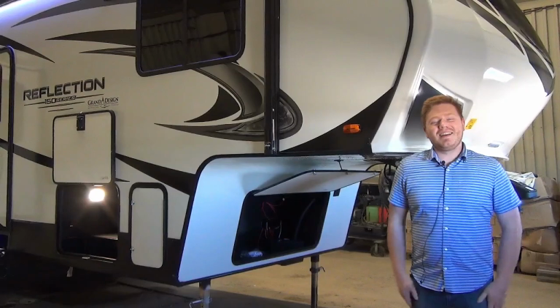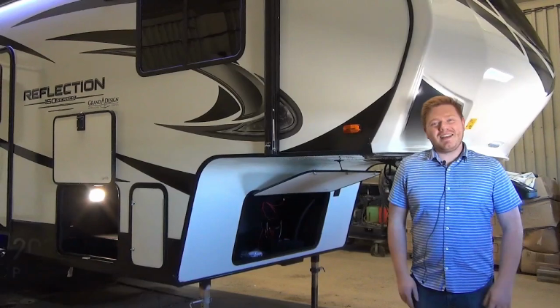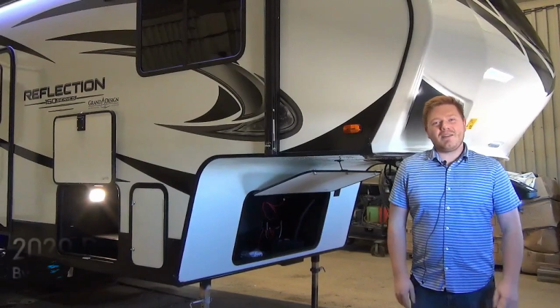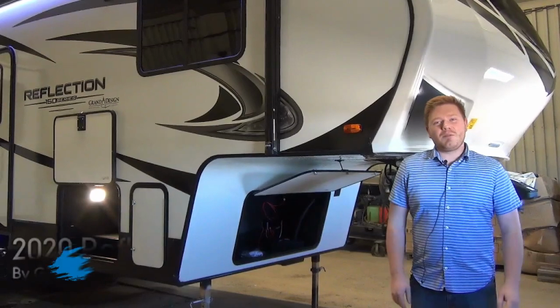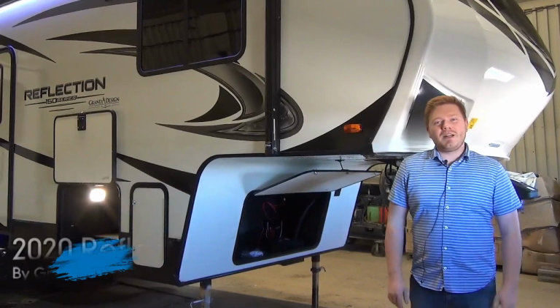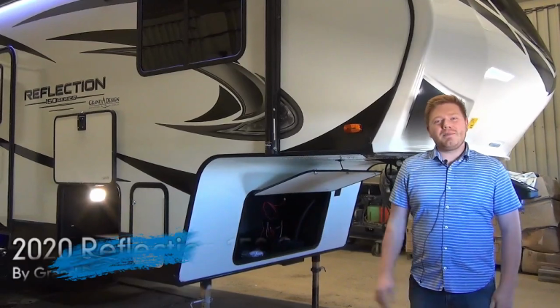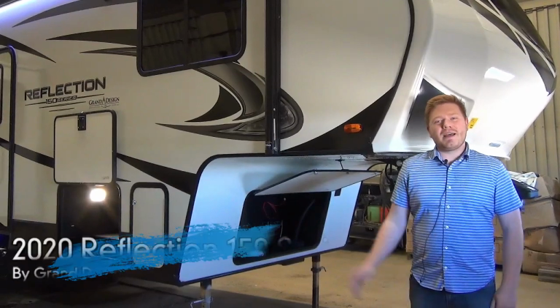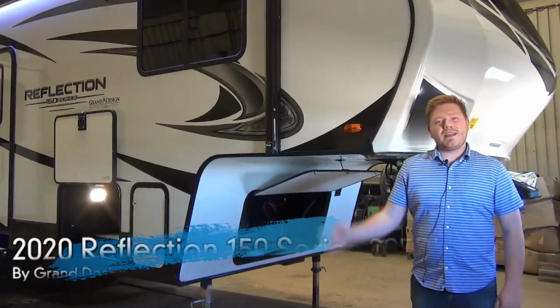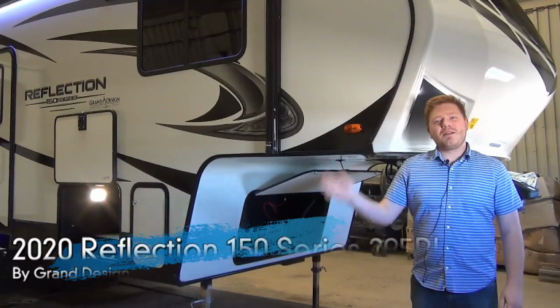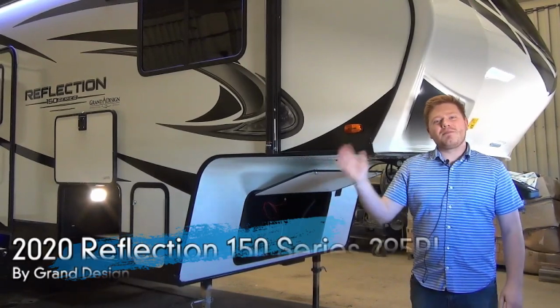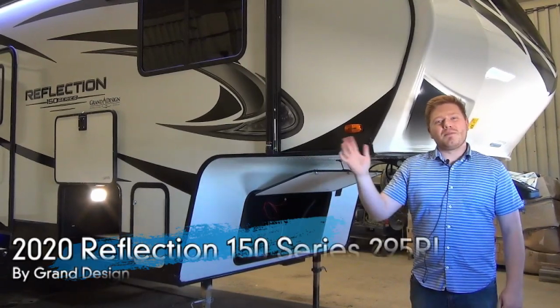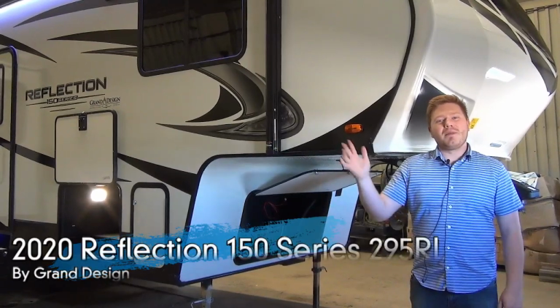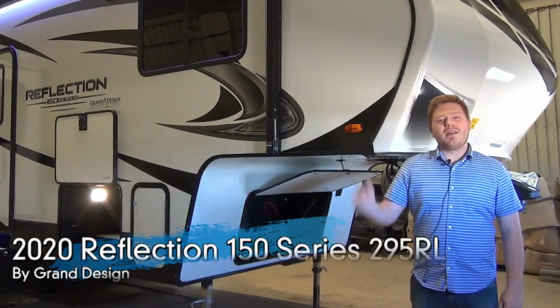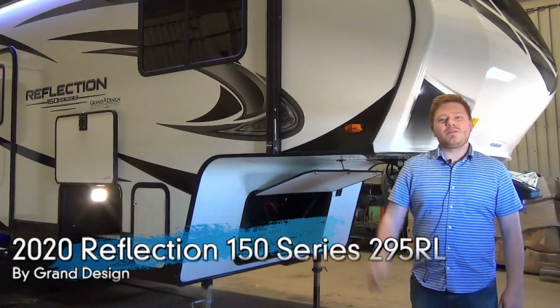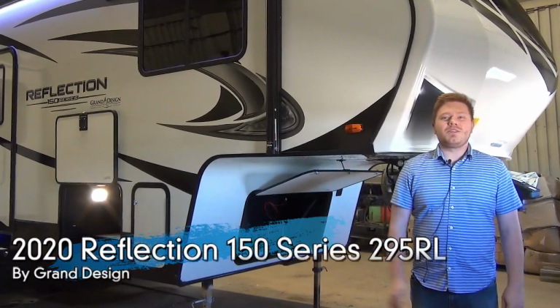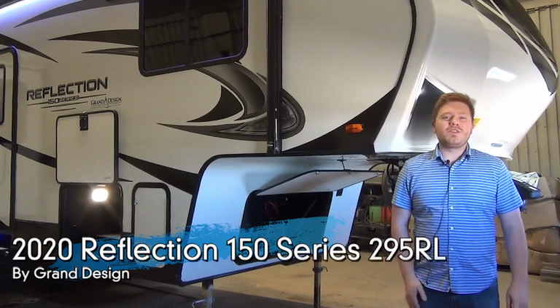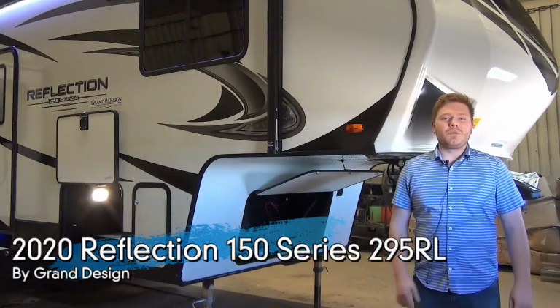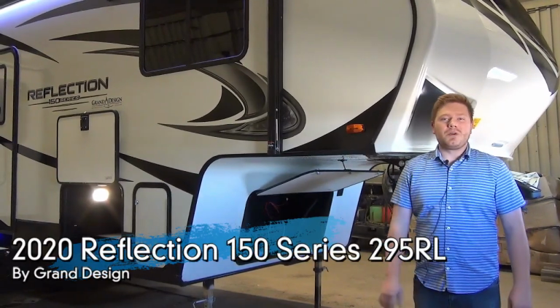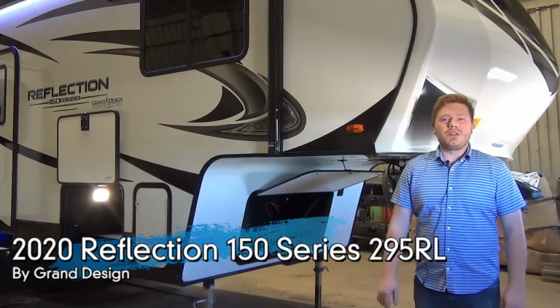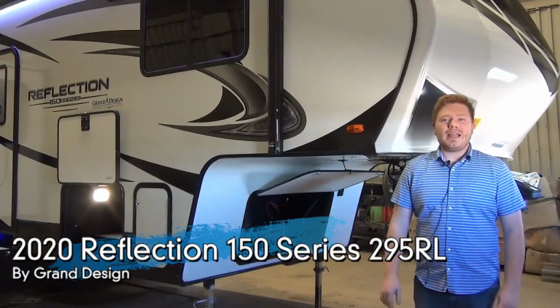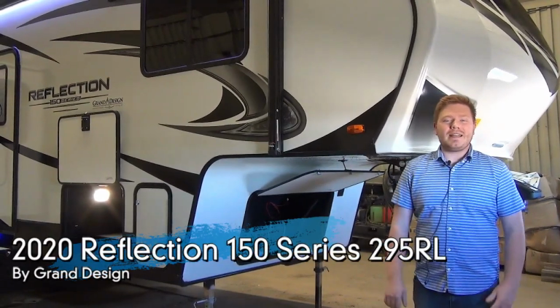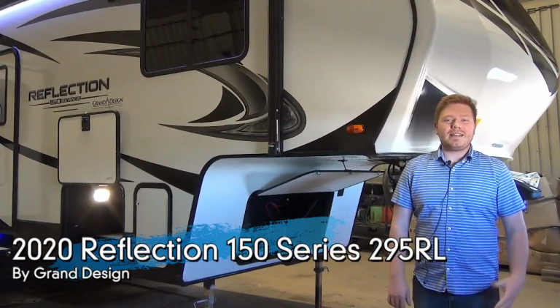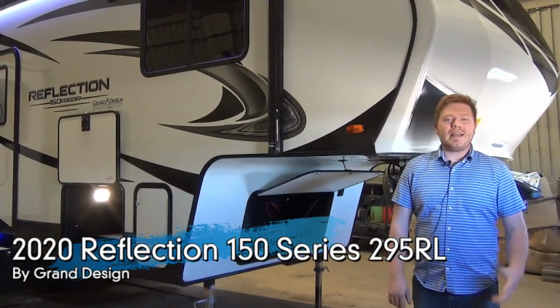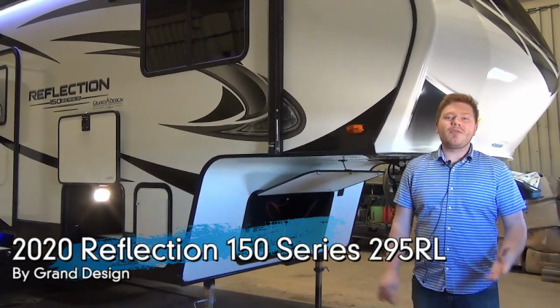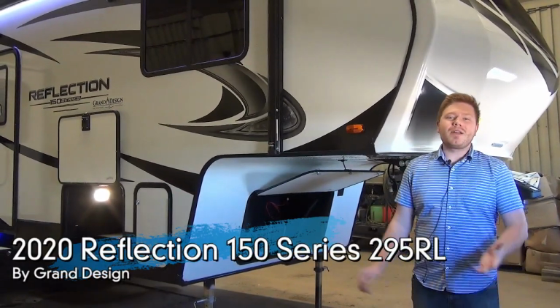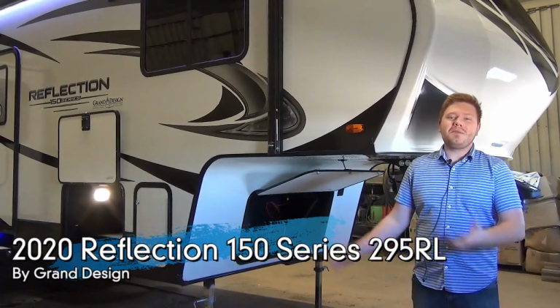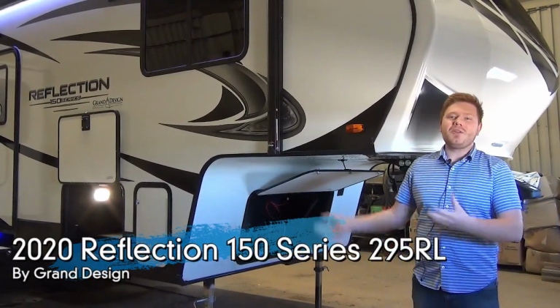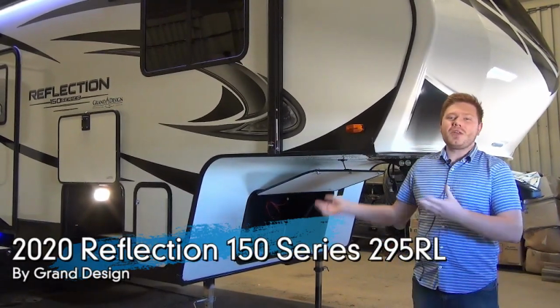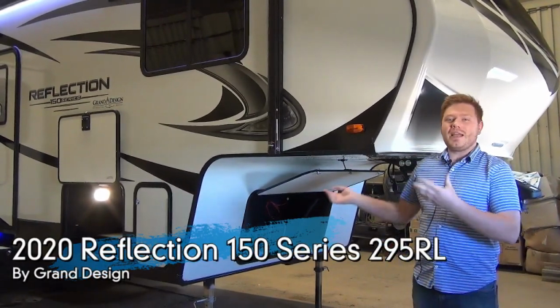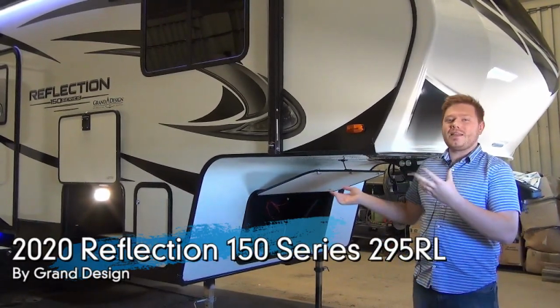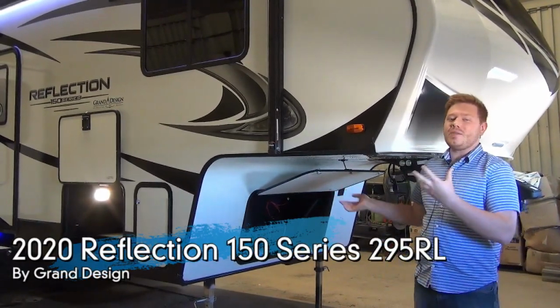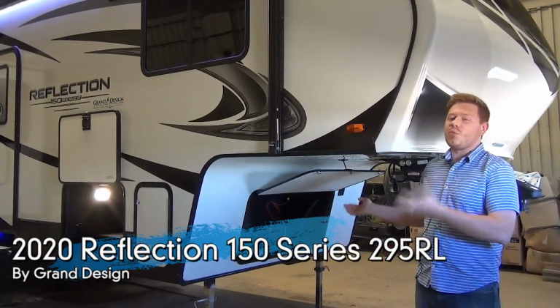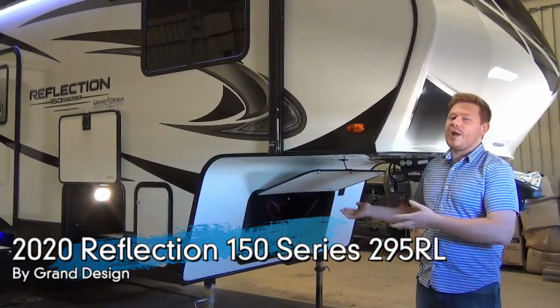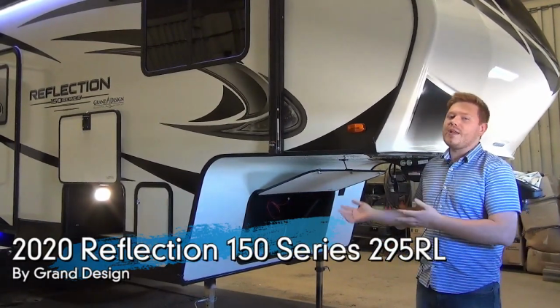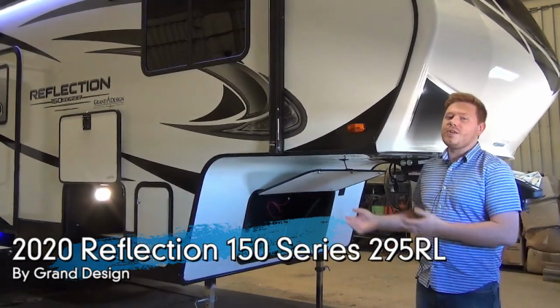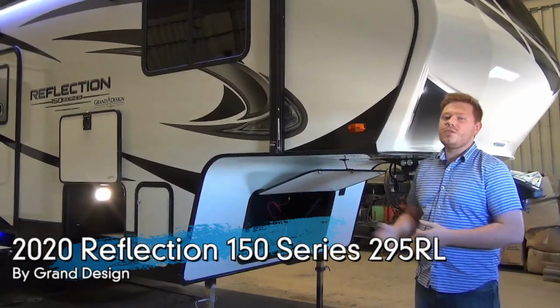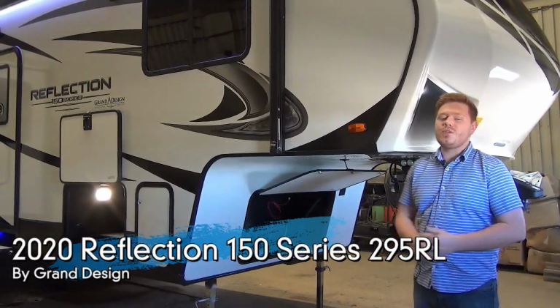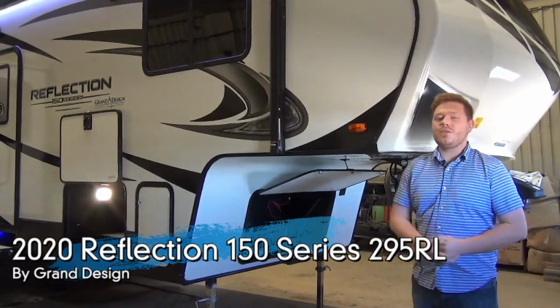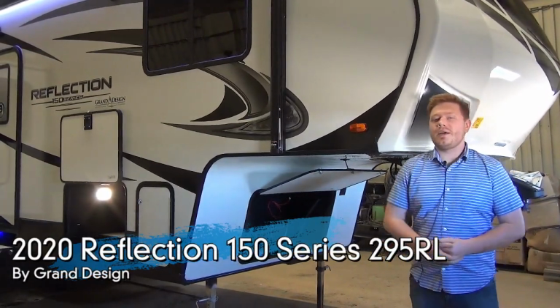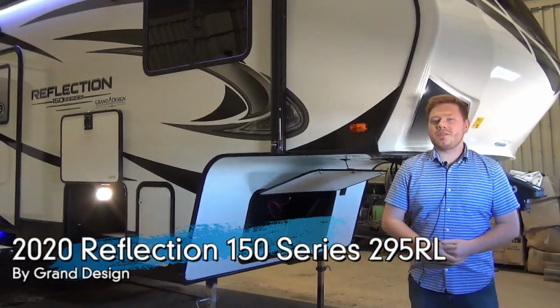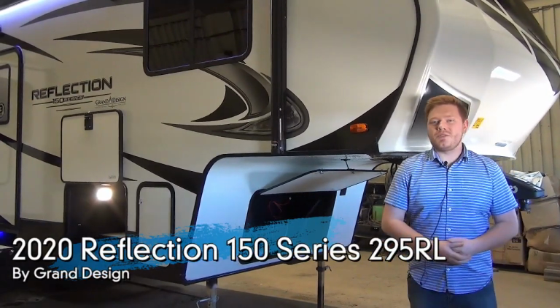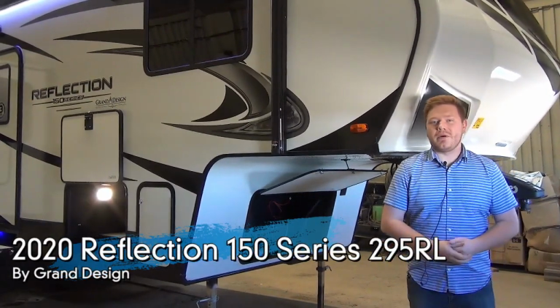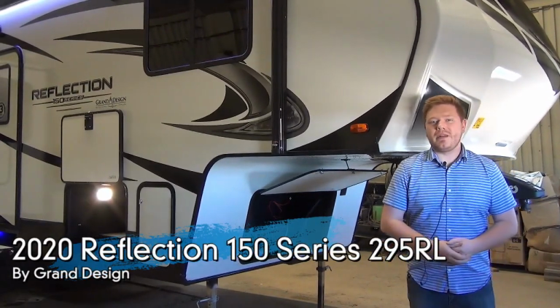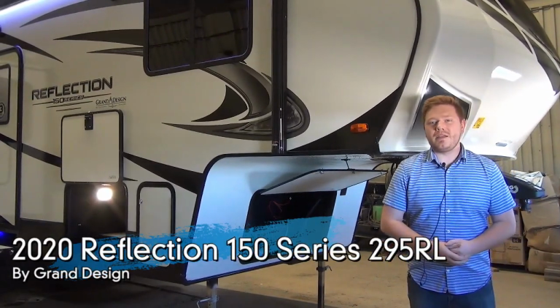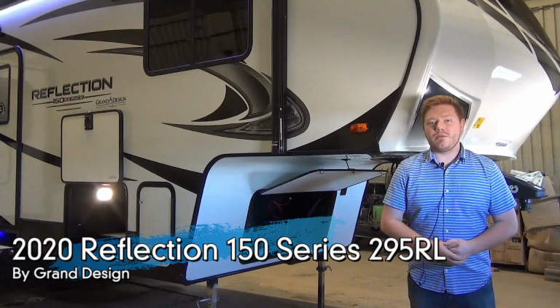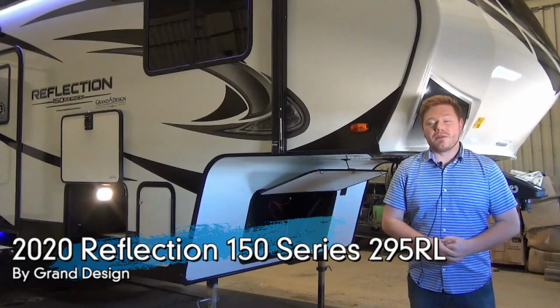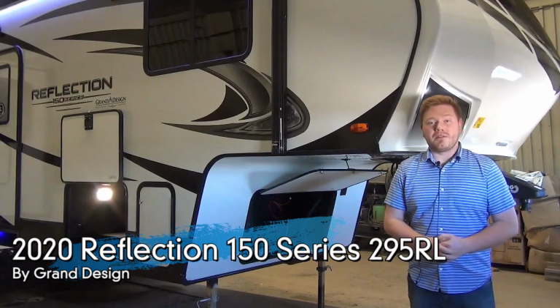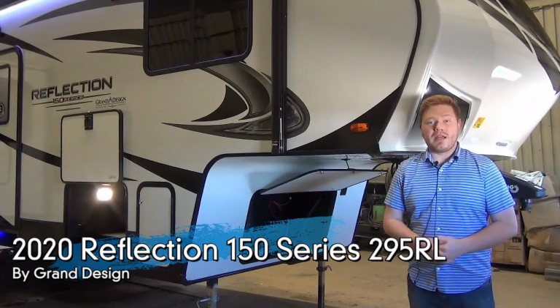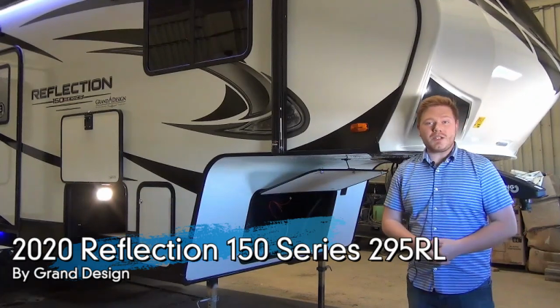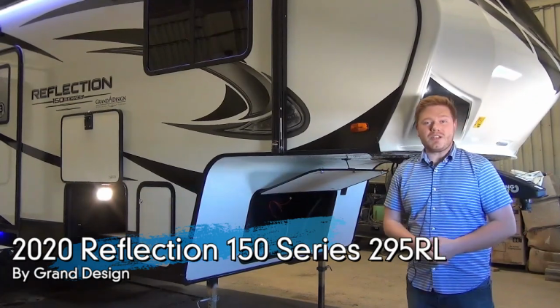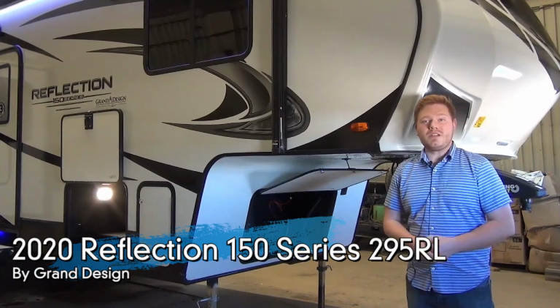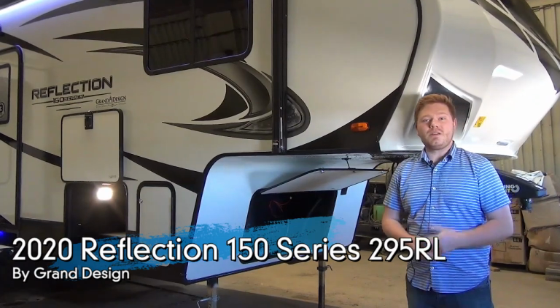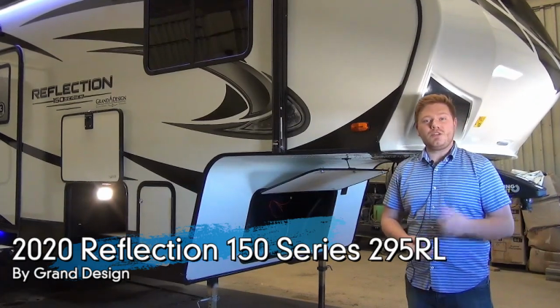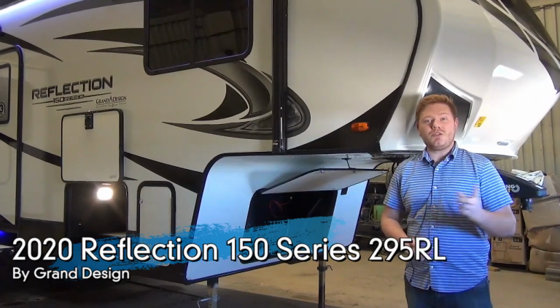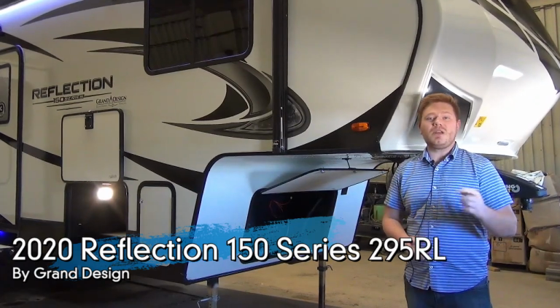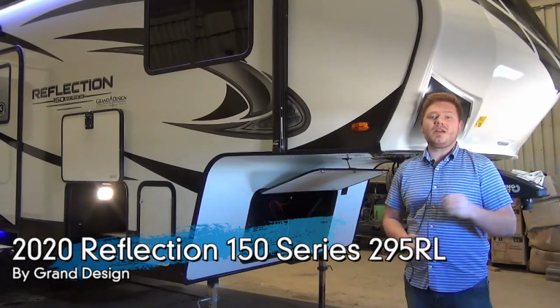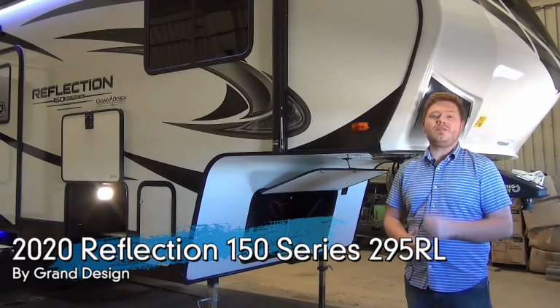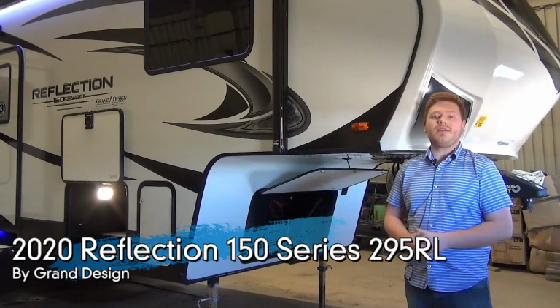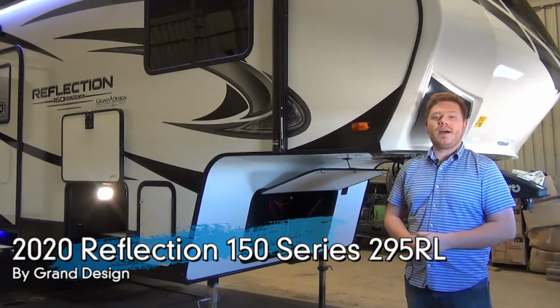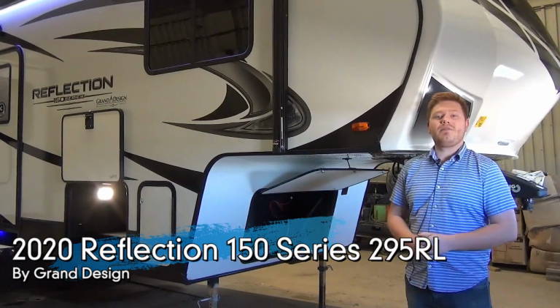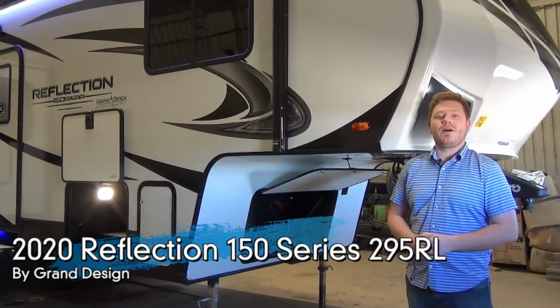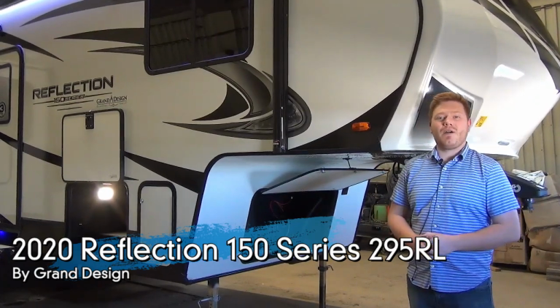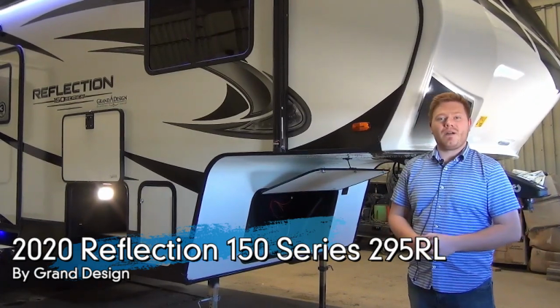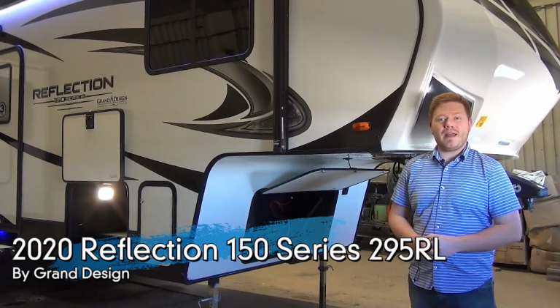Hi everybody, Mac here from Miner's Leisure World, and today we're going to be looking at the brand new 2020 Reflection 295RL.